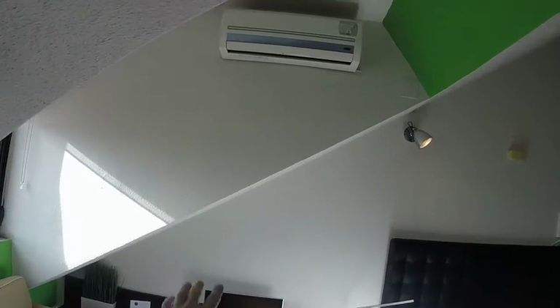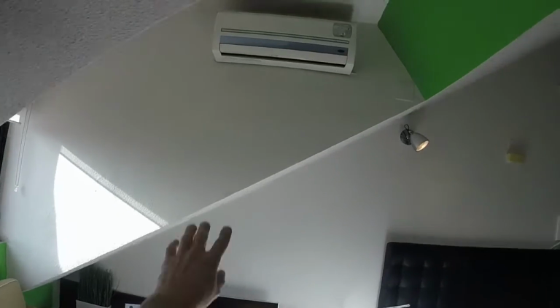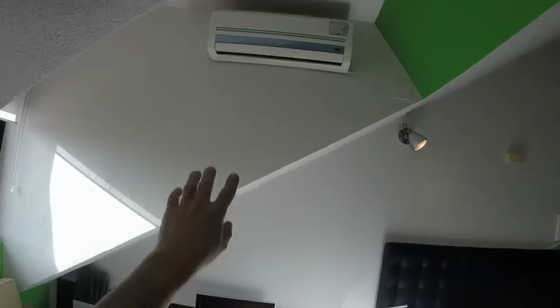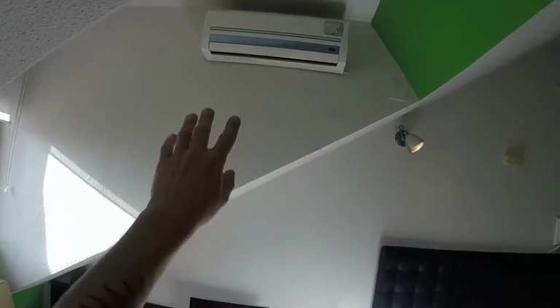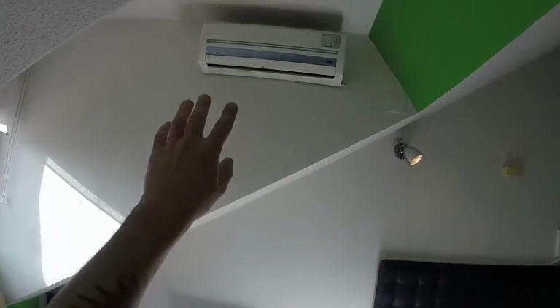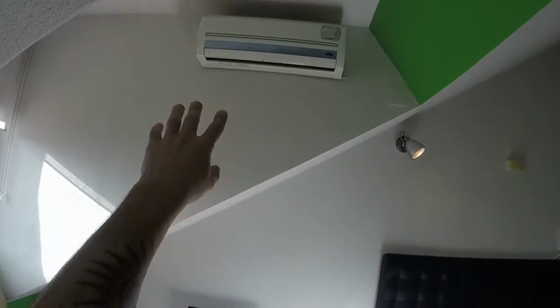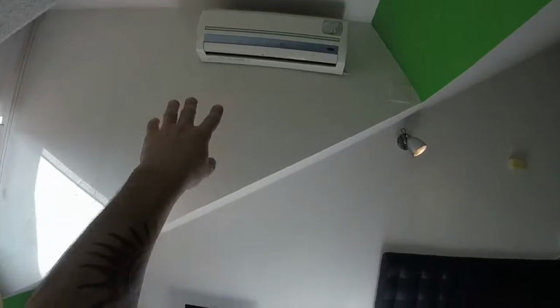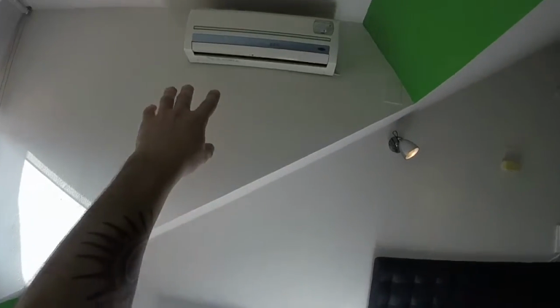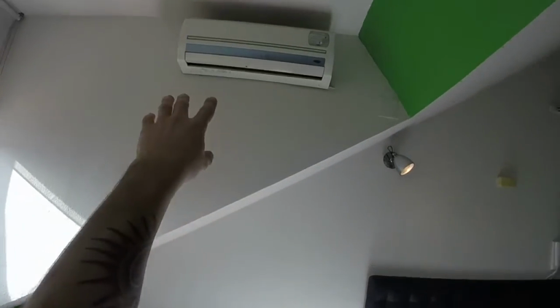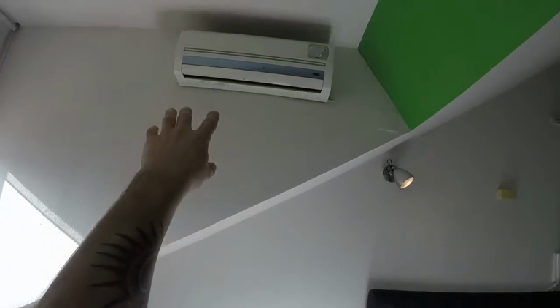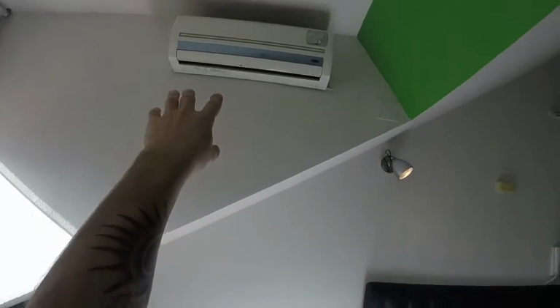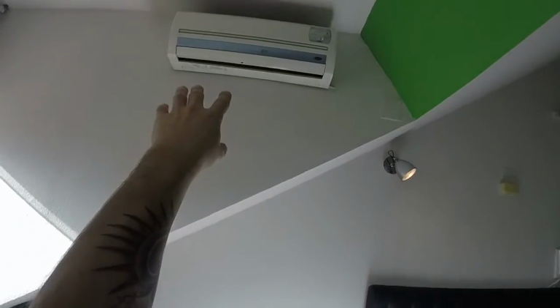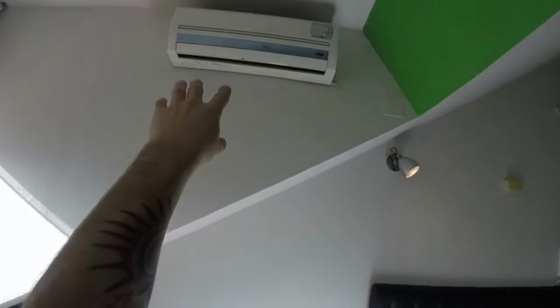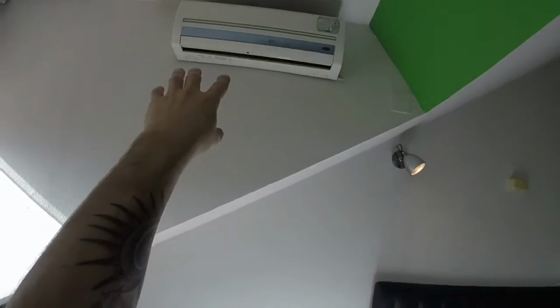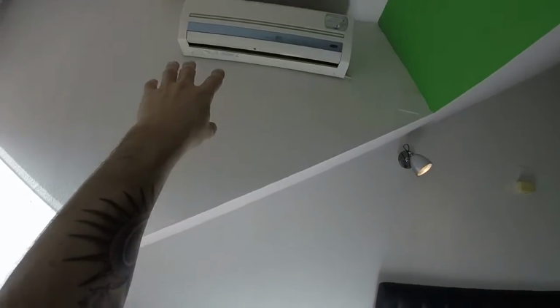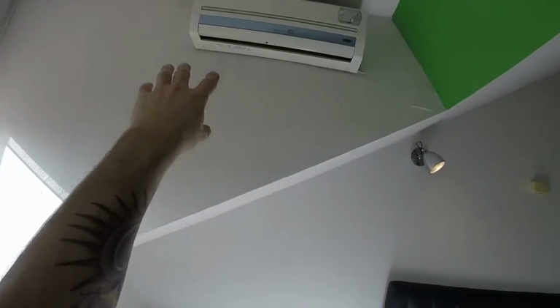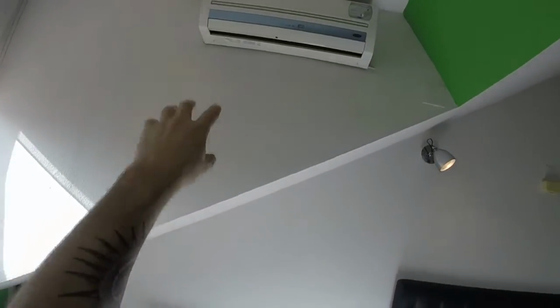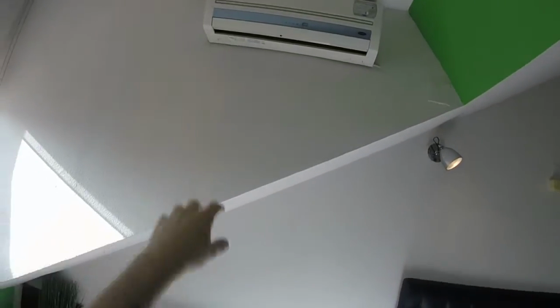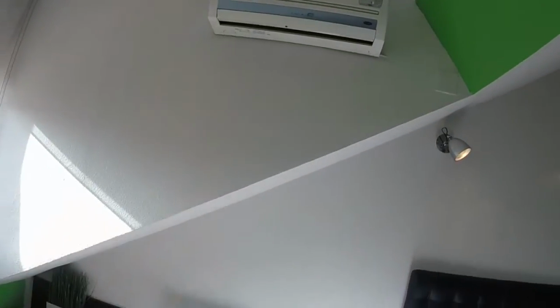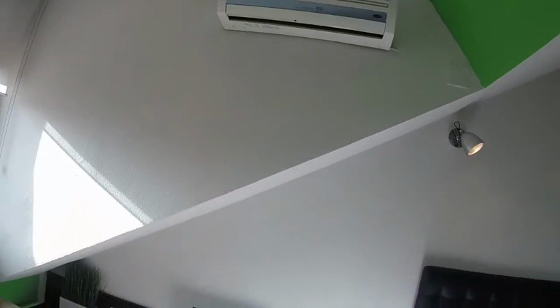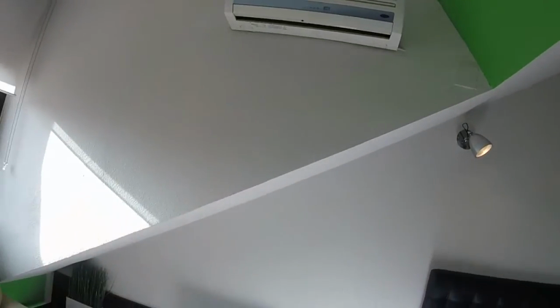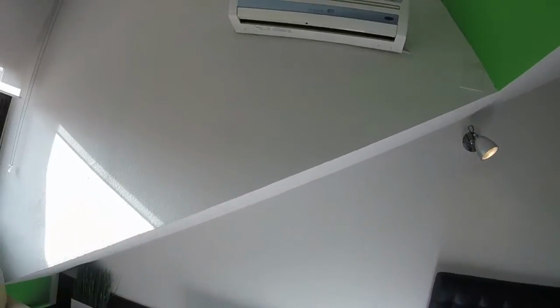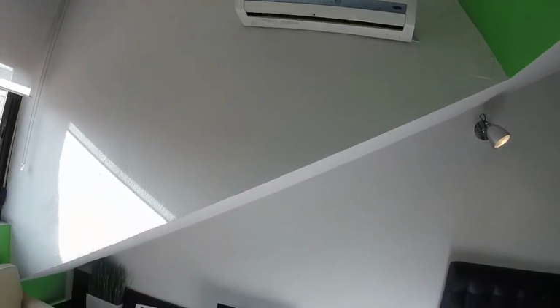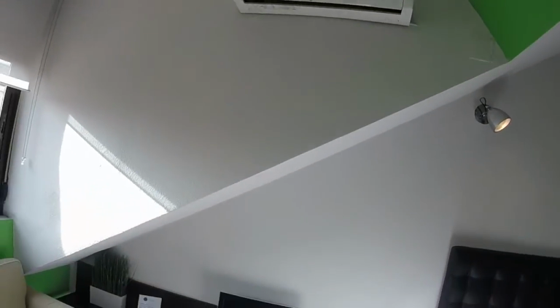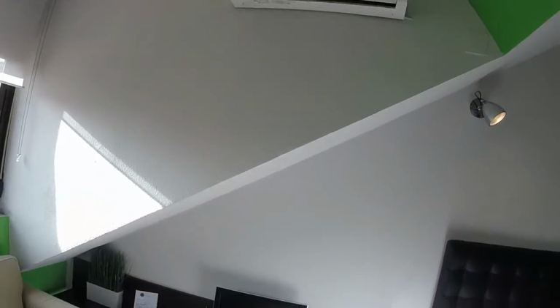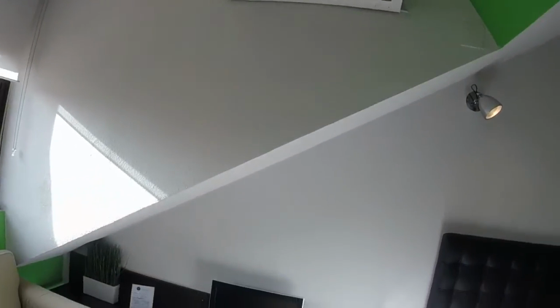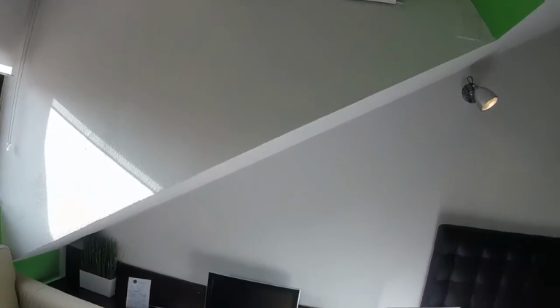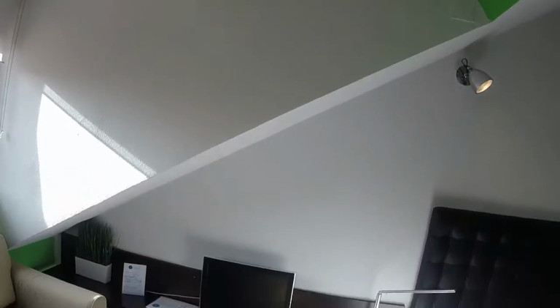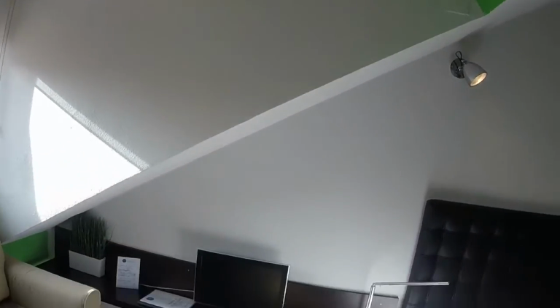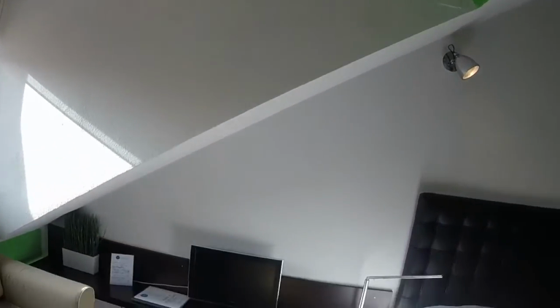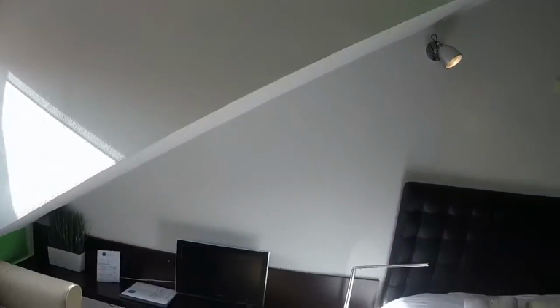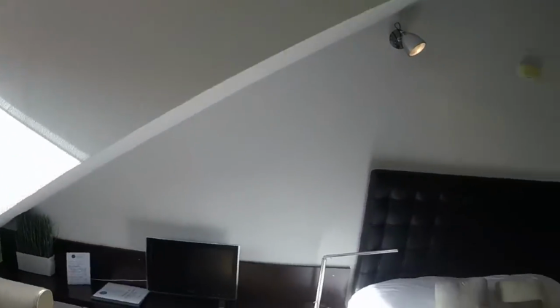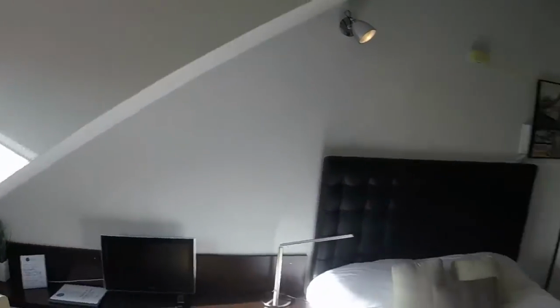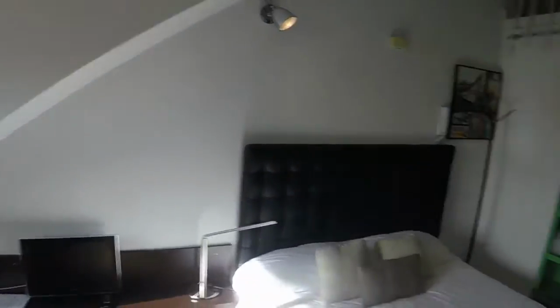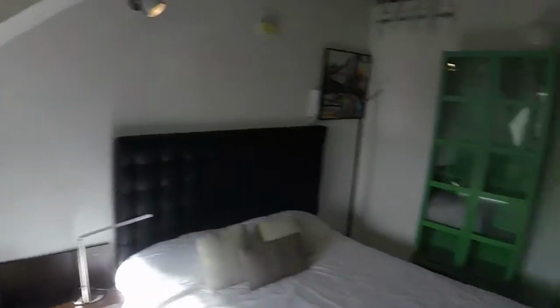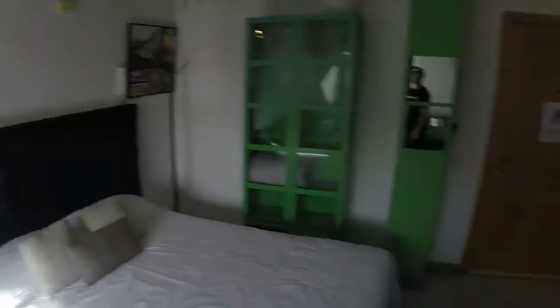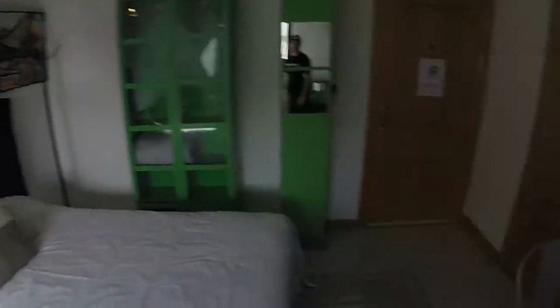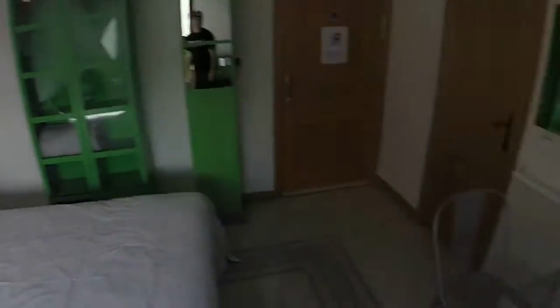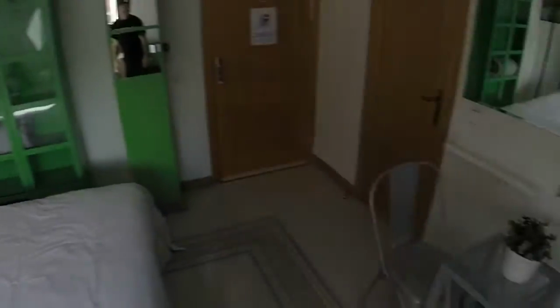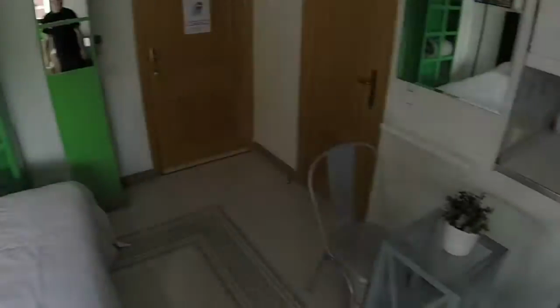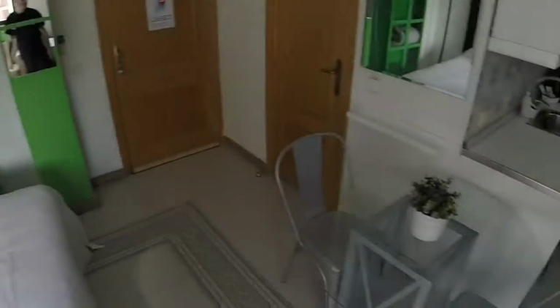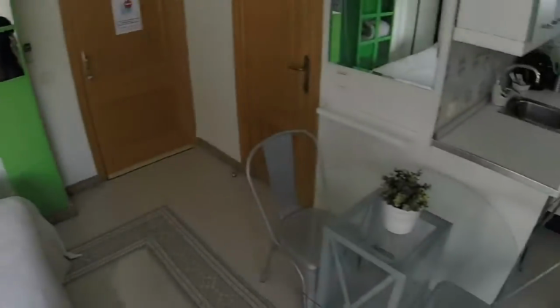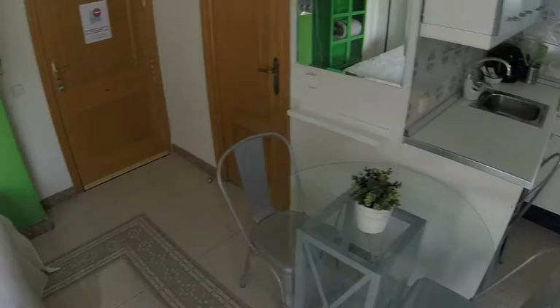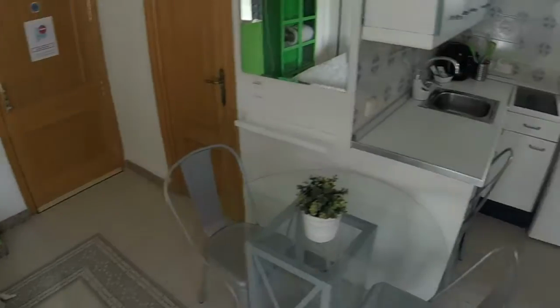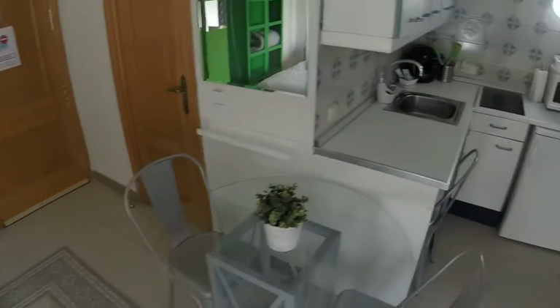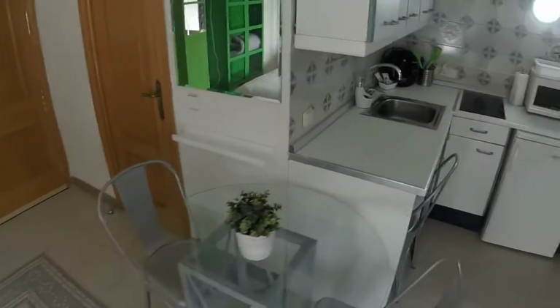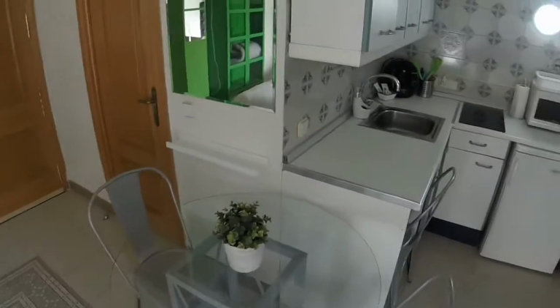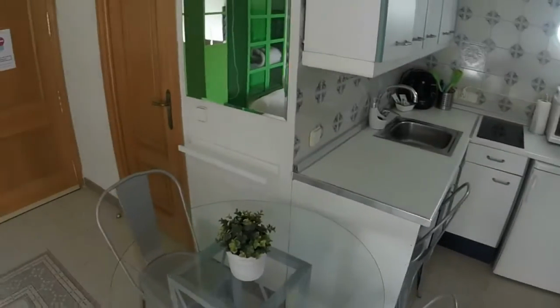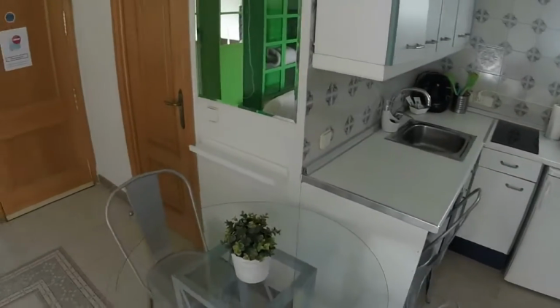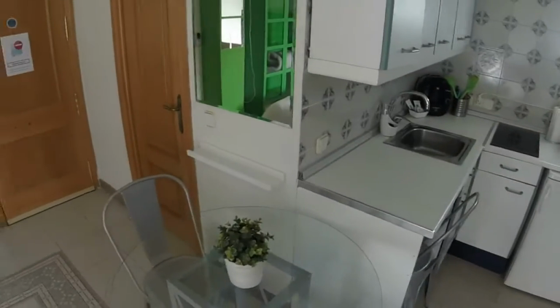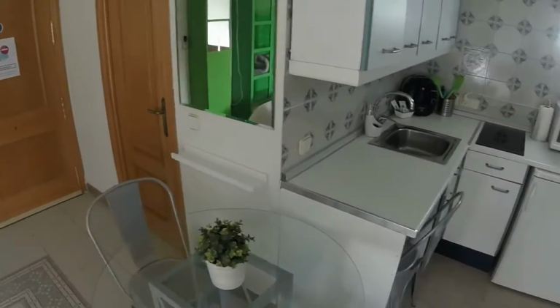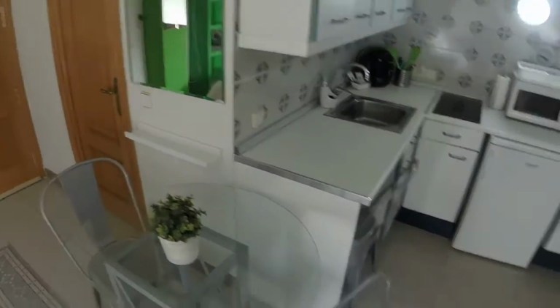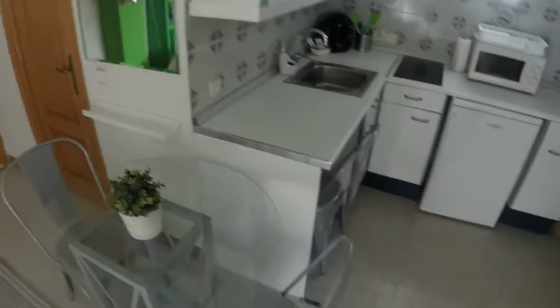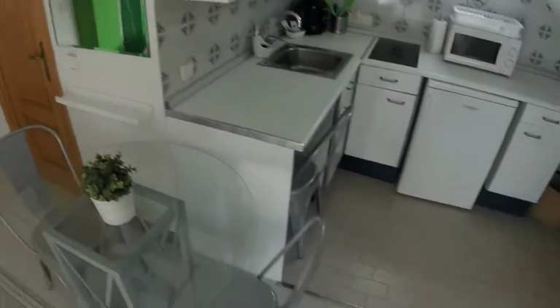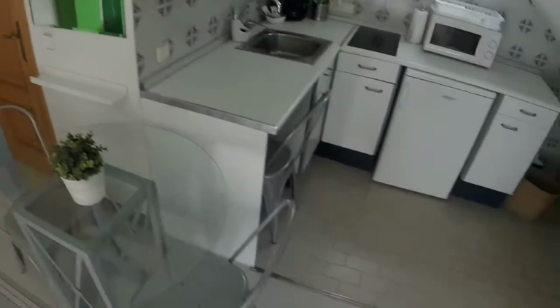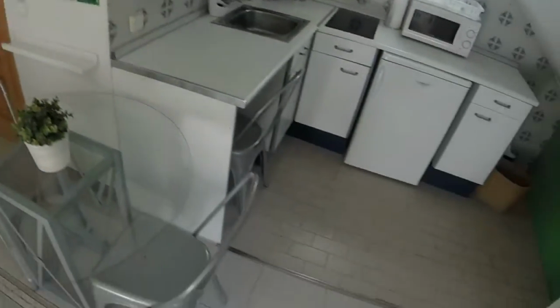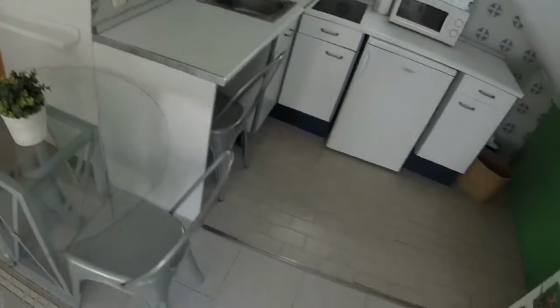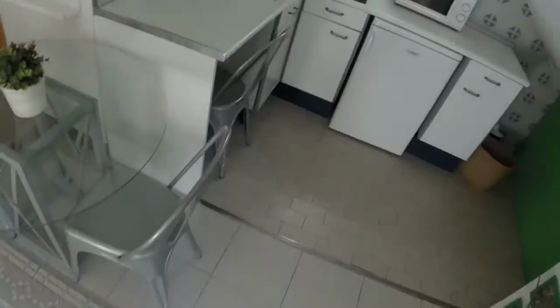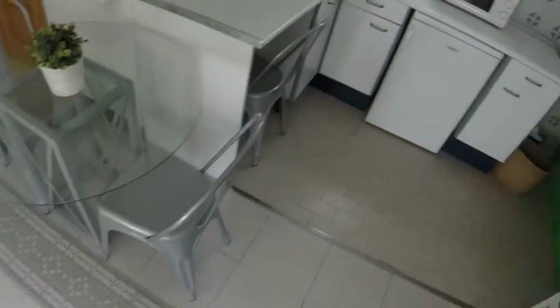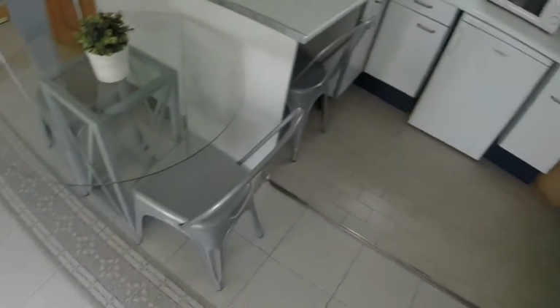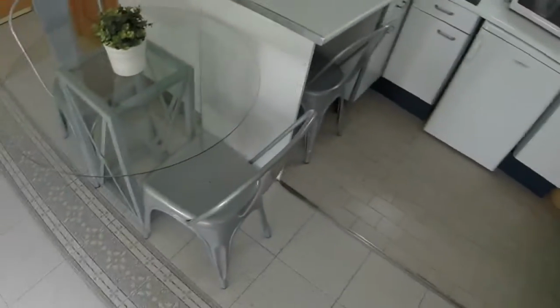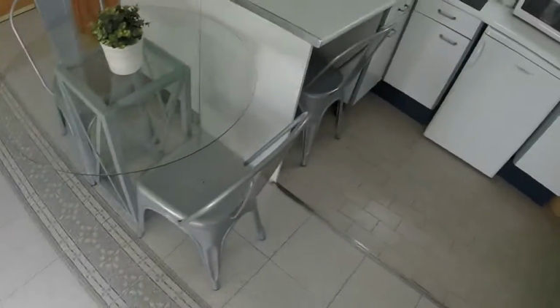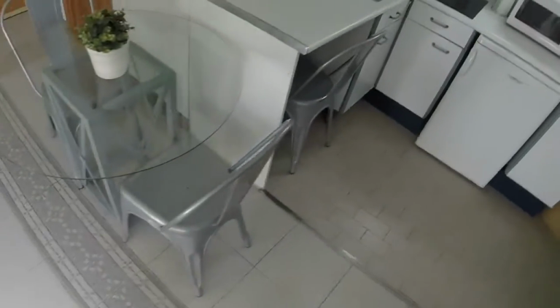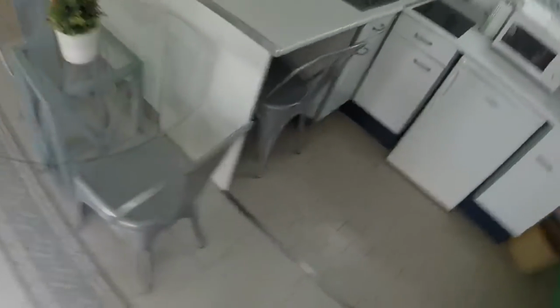There you can see that we have air conditioning and heating. And now let's see the kitchen.